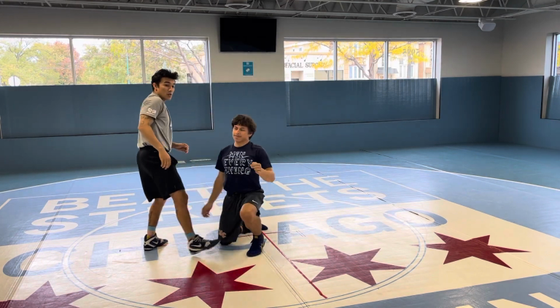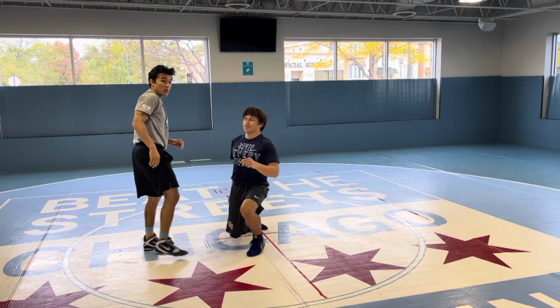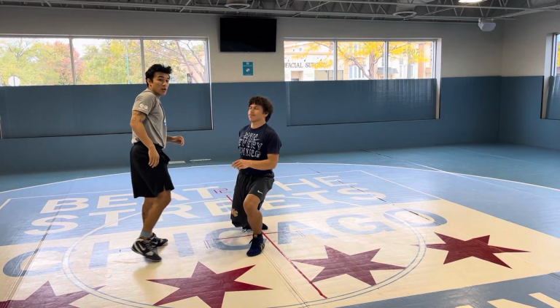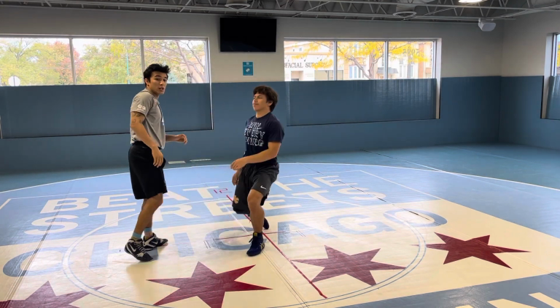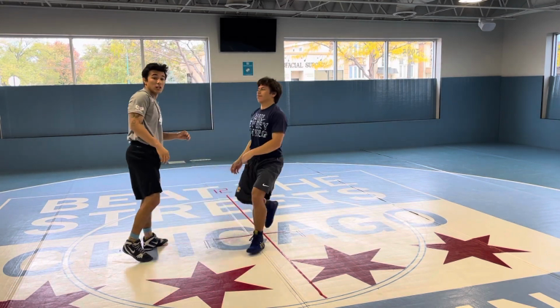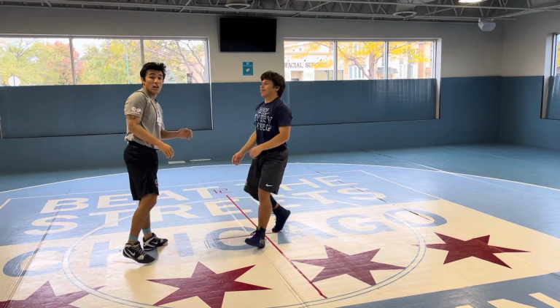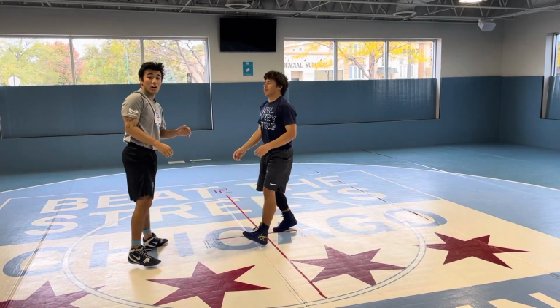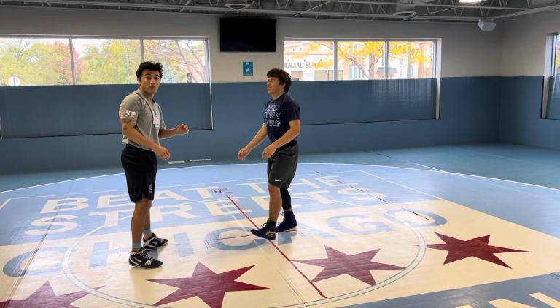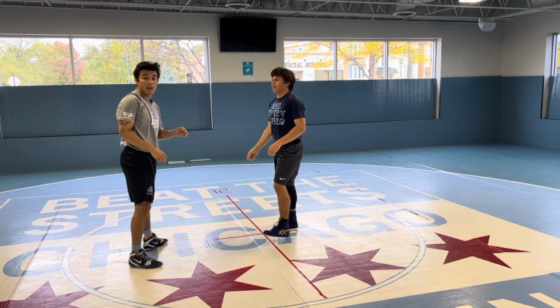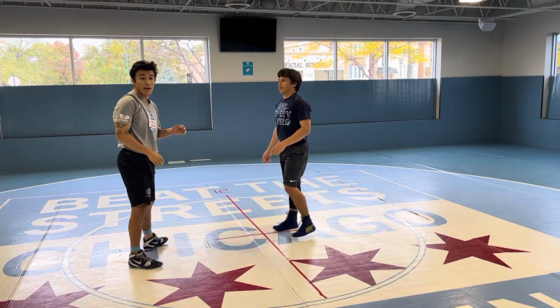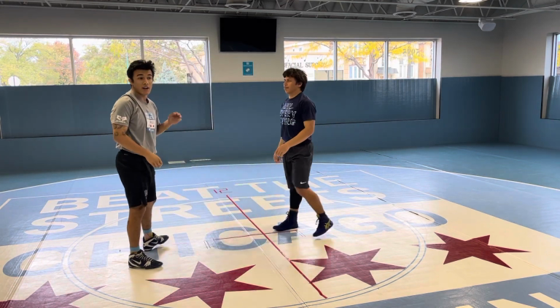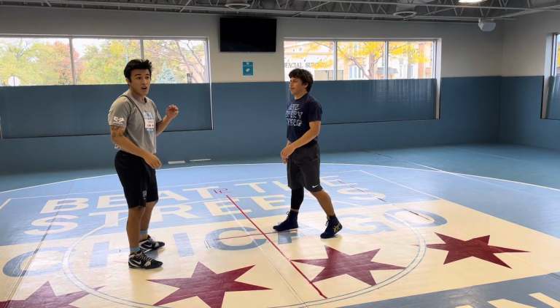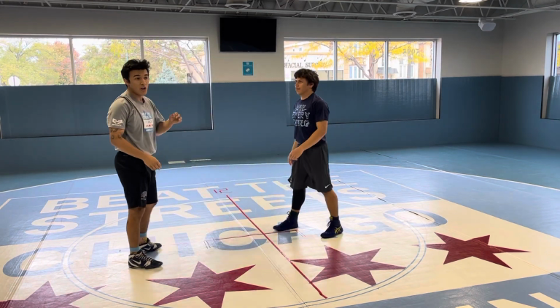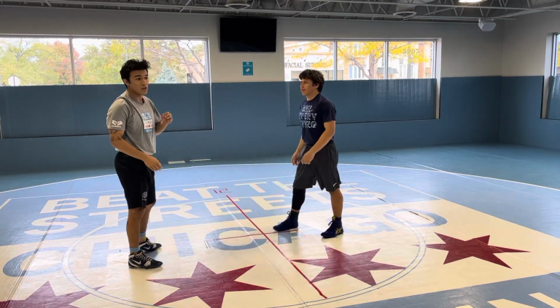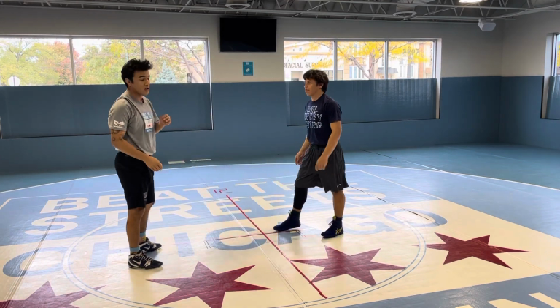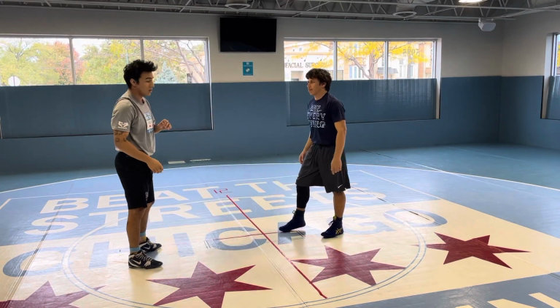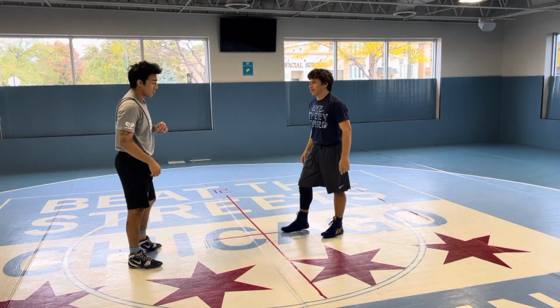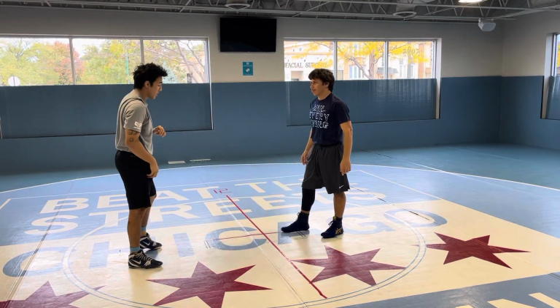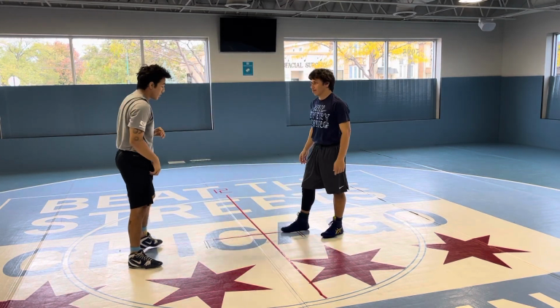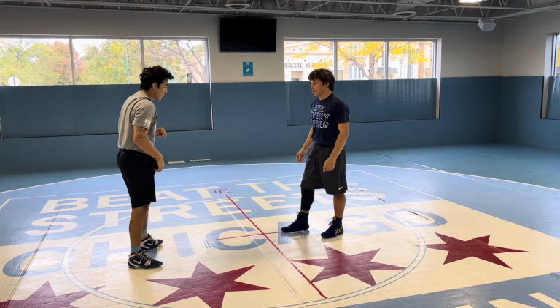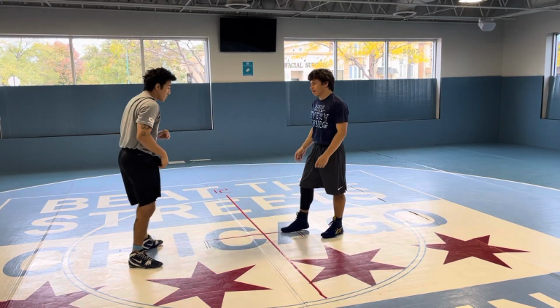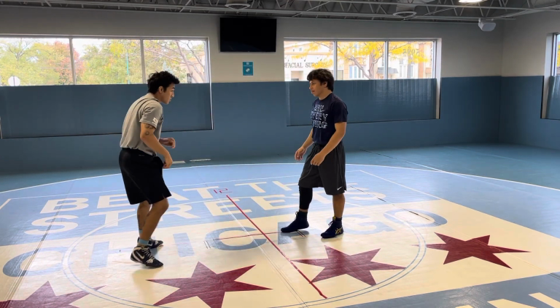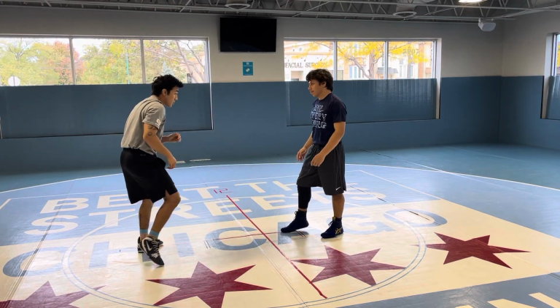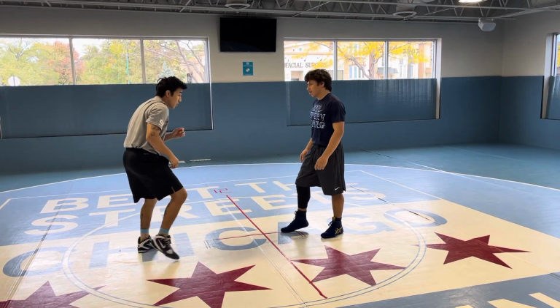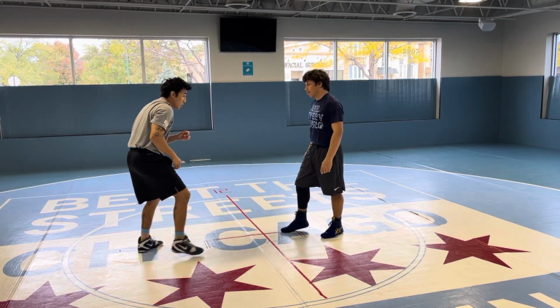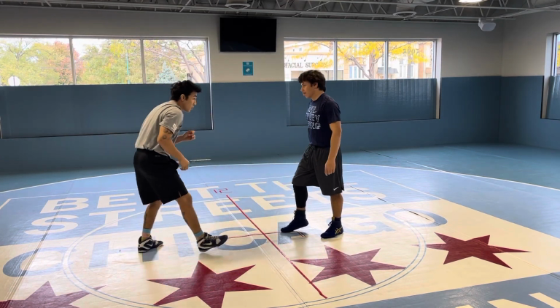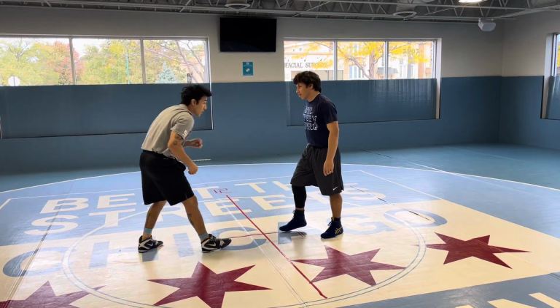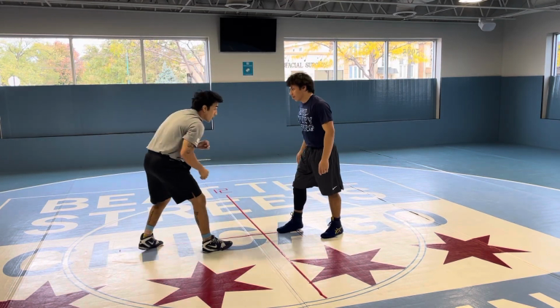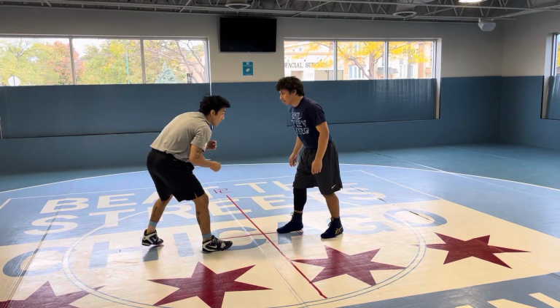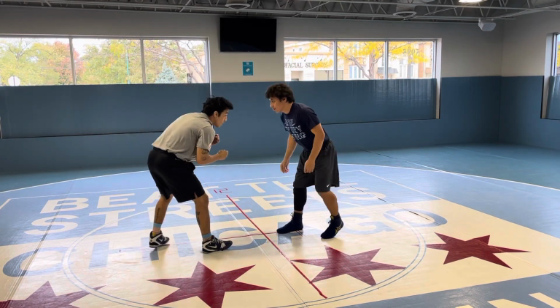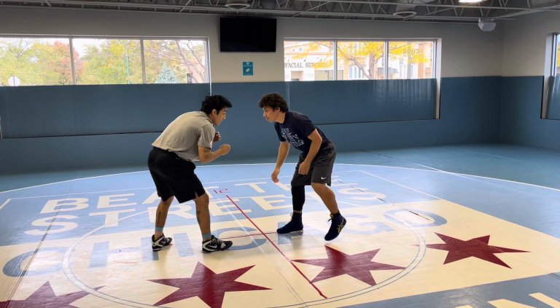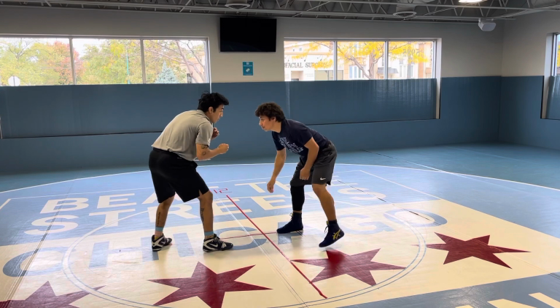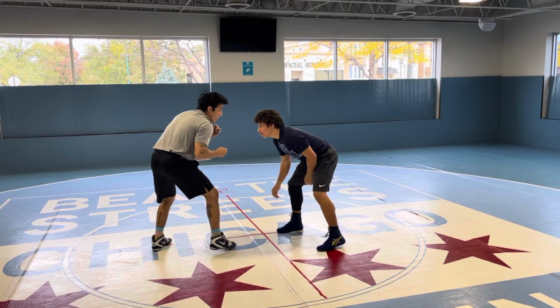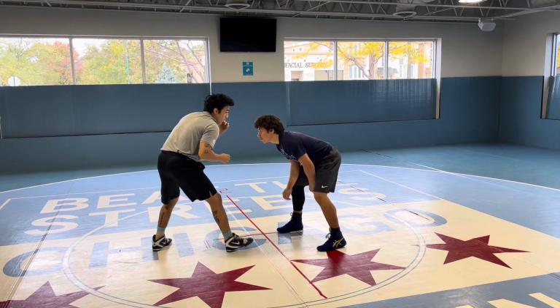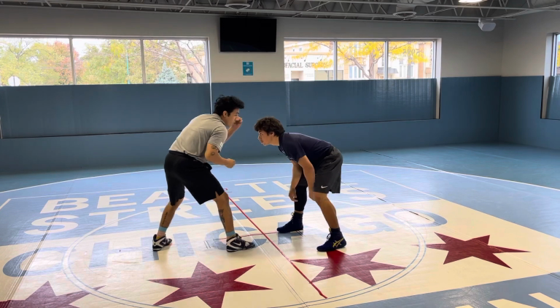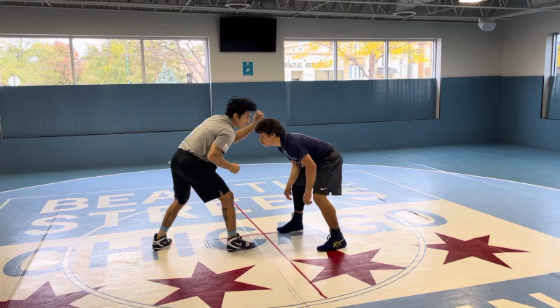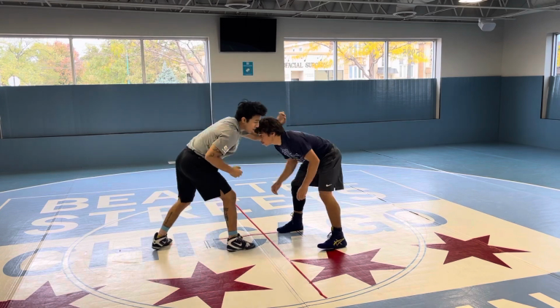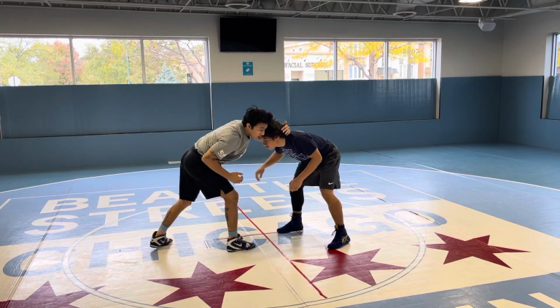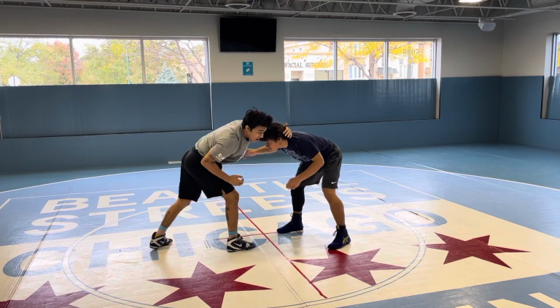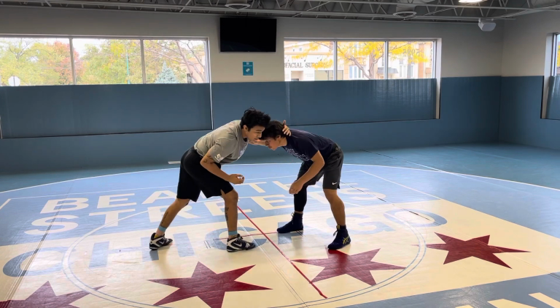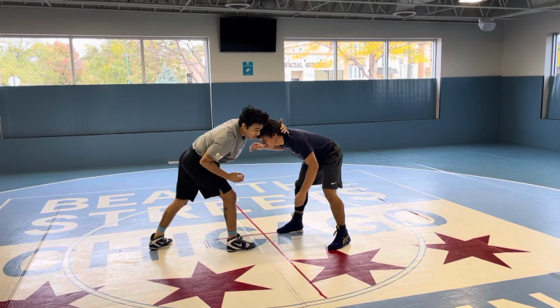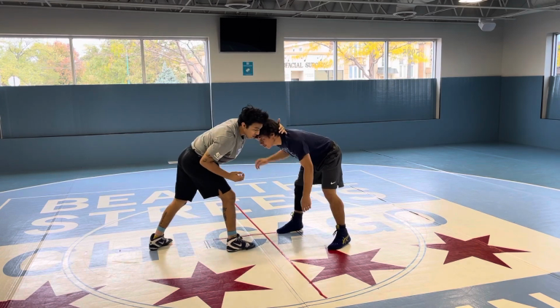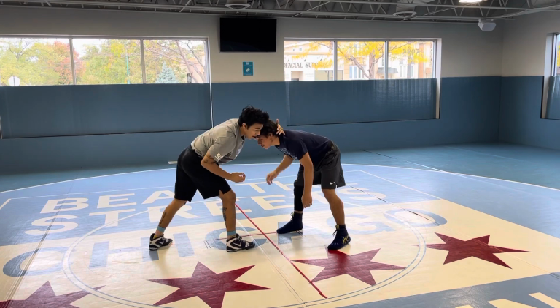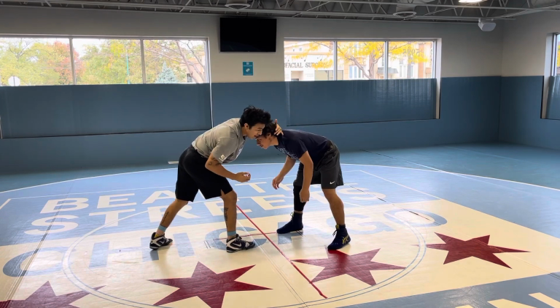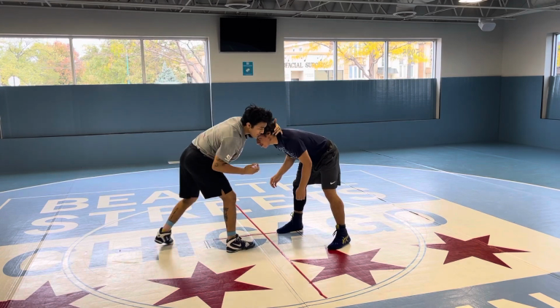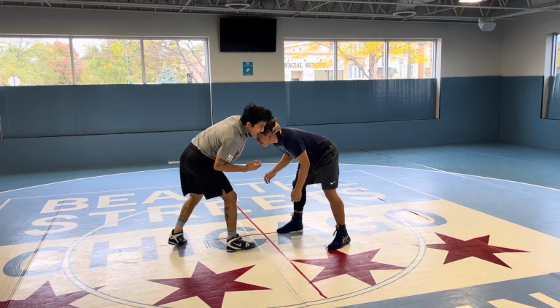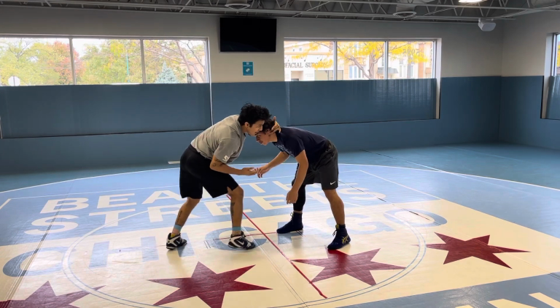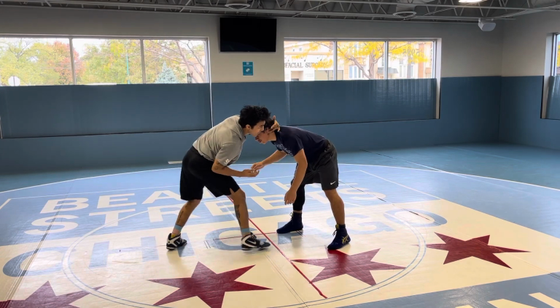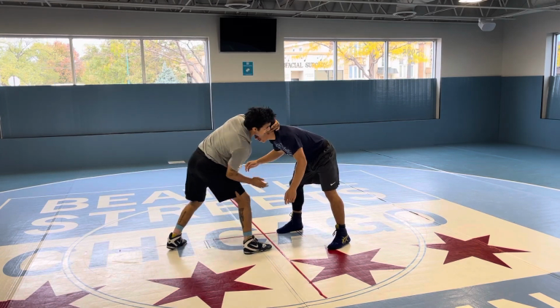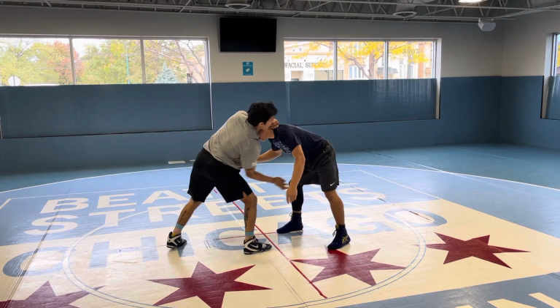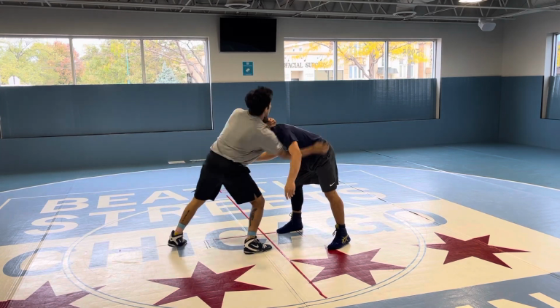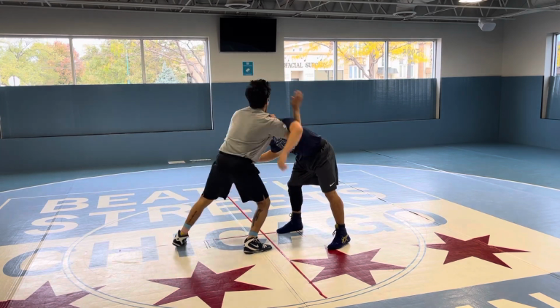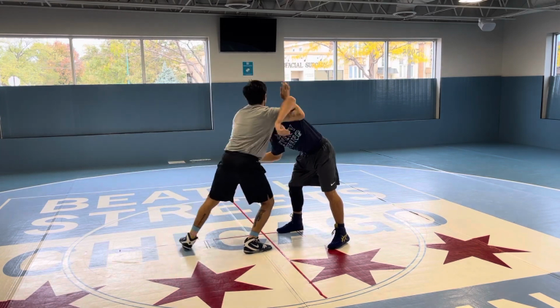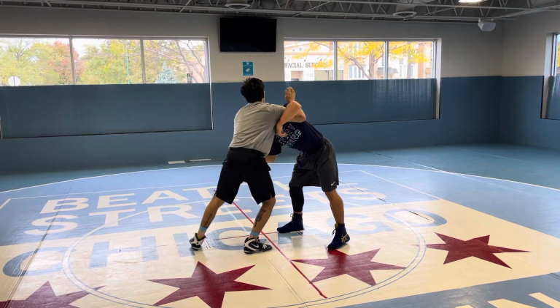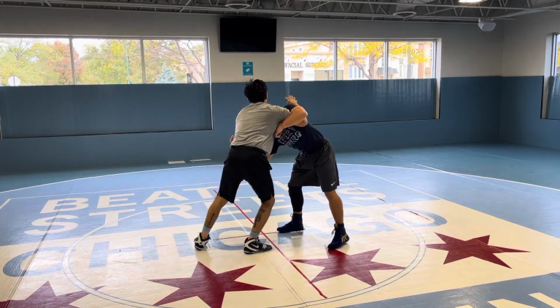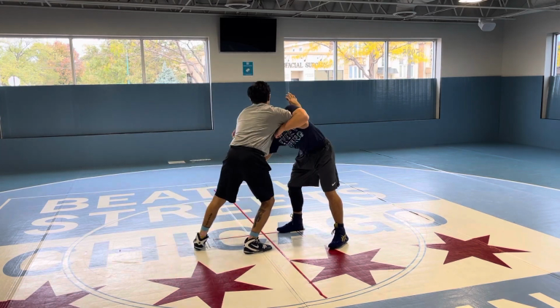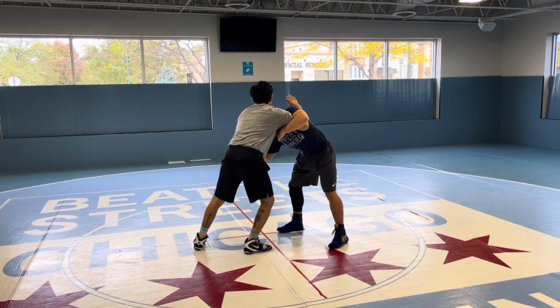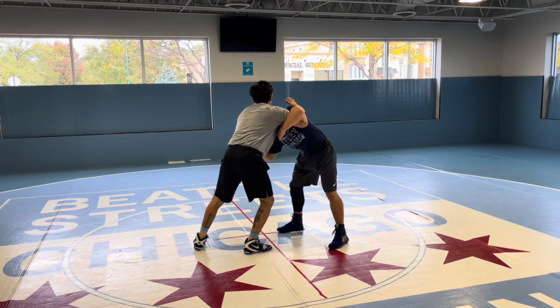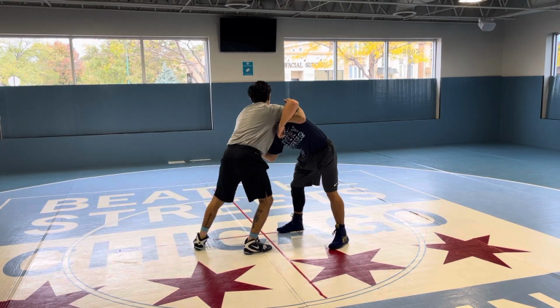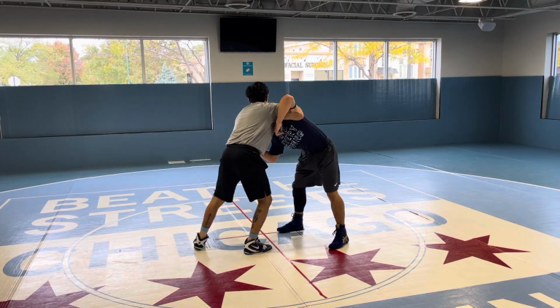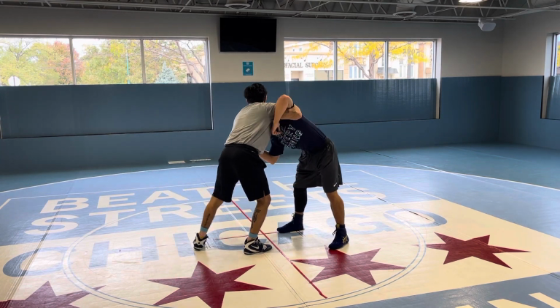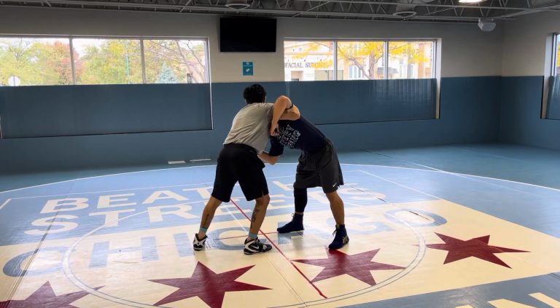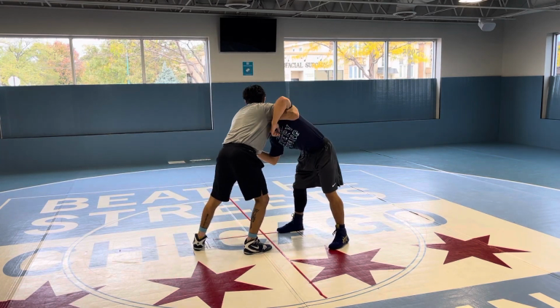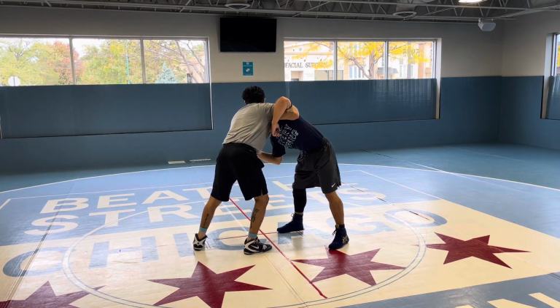You're going to club and underhook. So you want to club with your left and then underhook with your right.